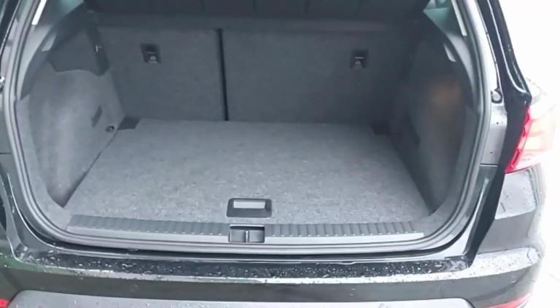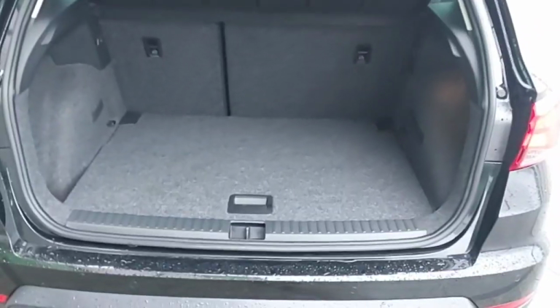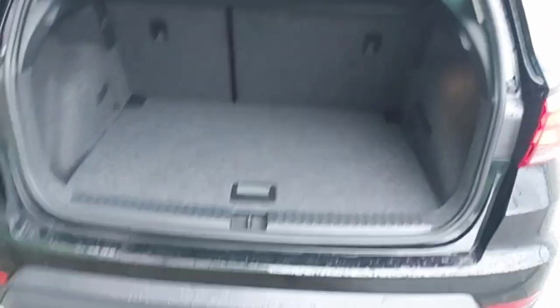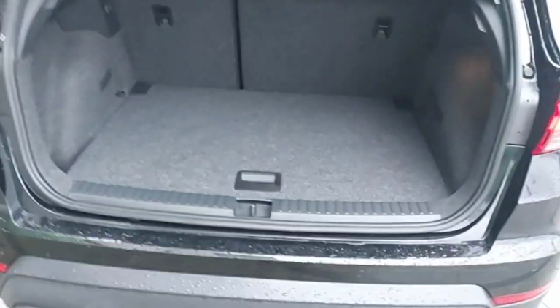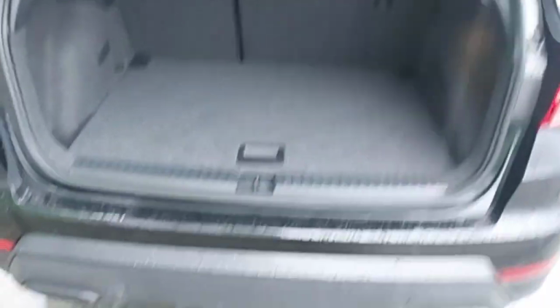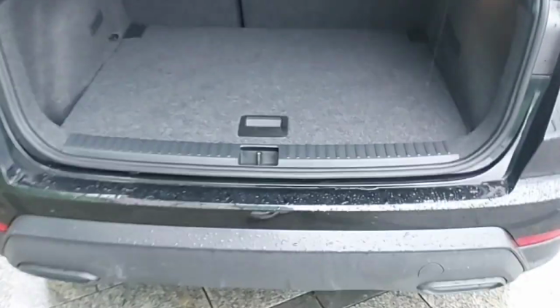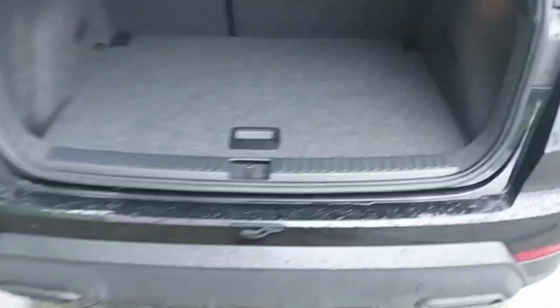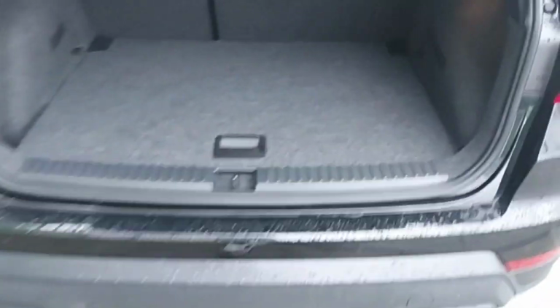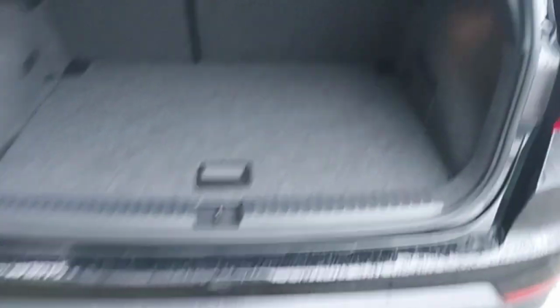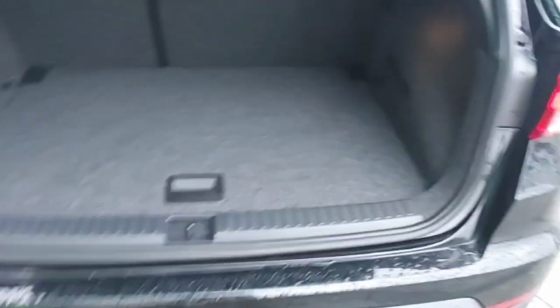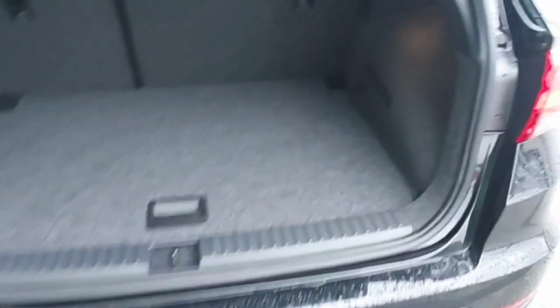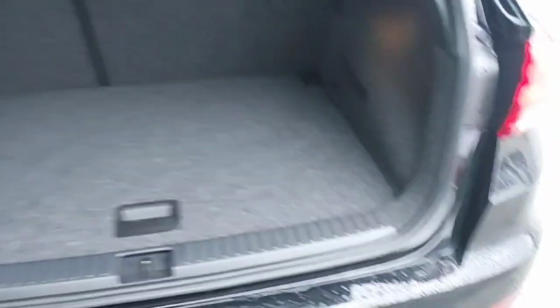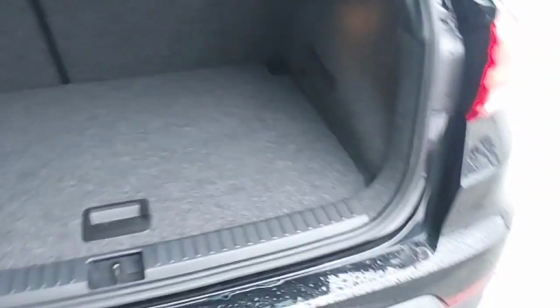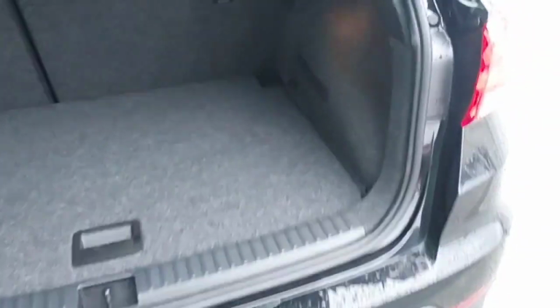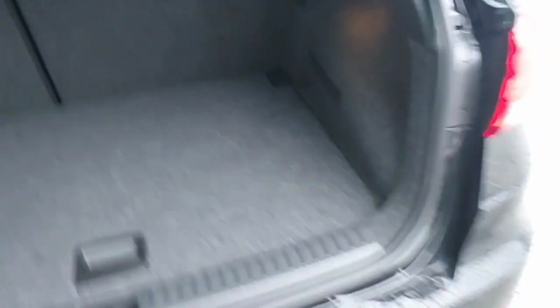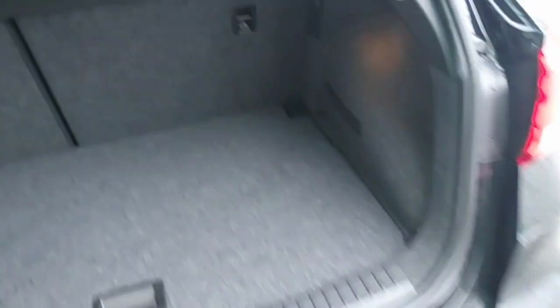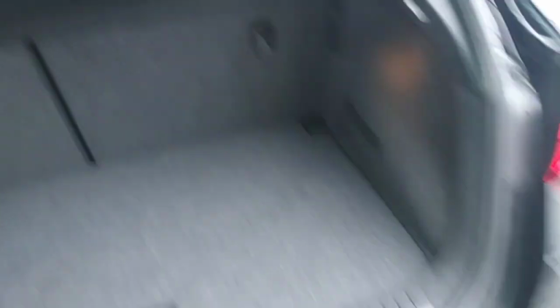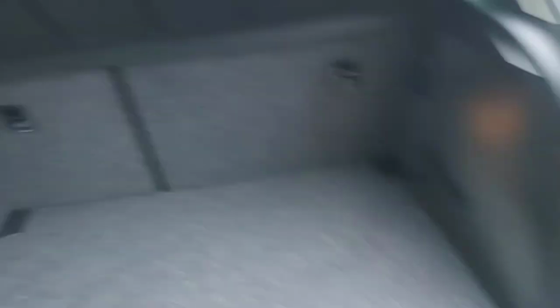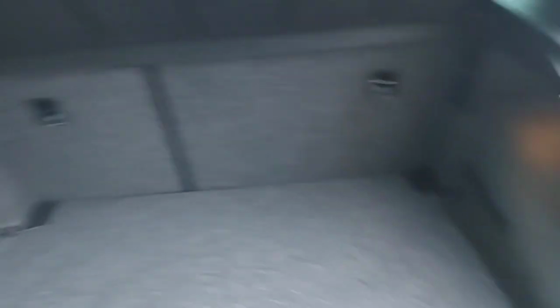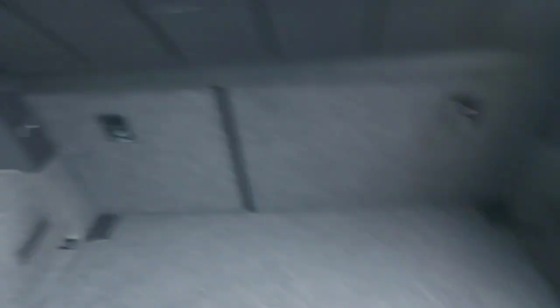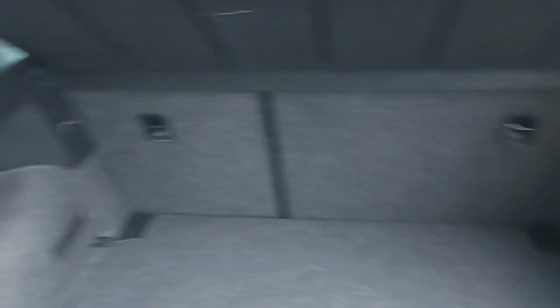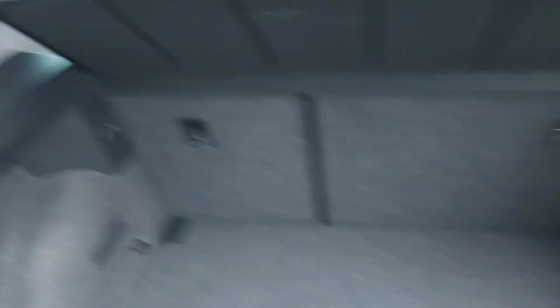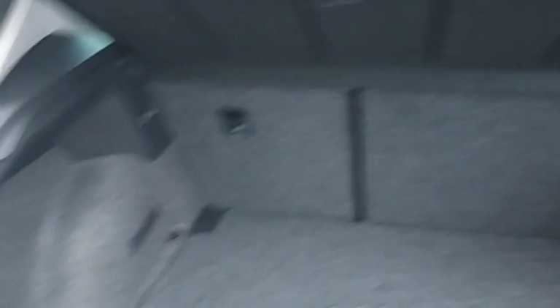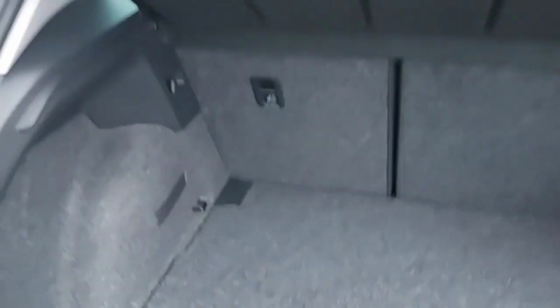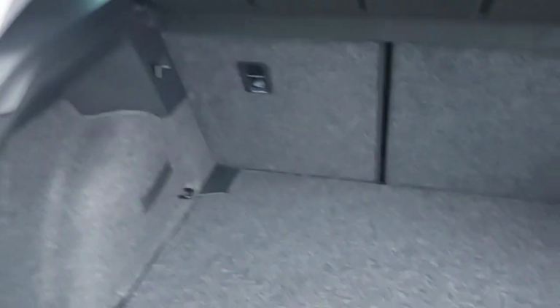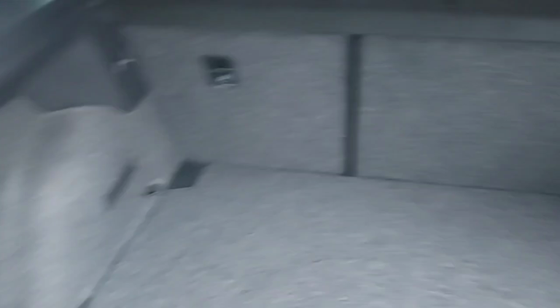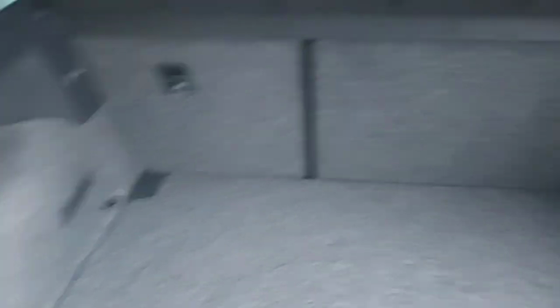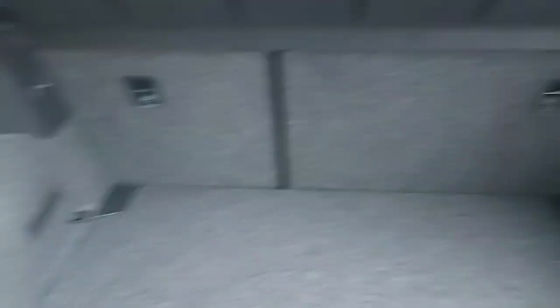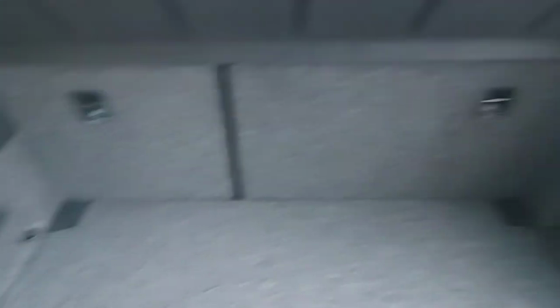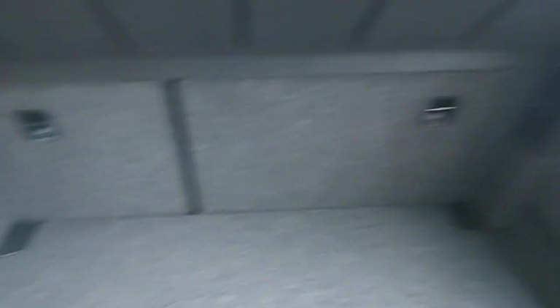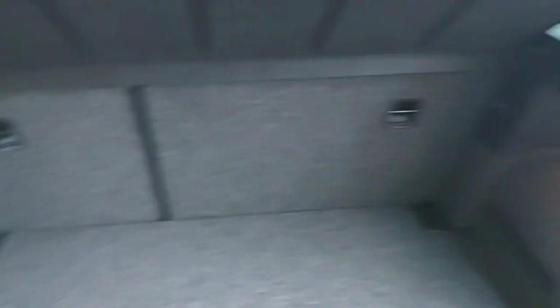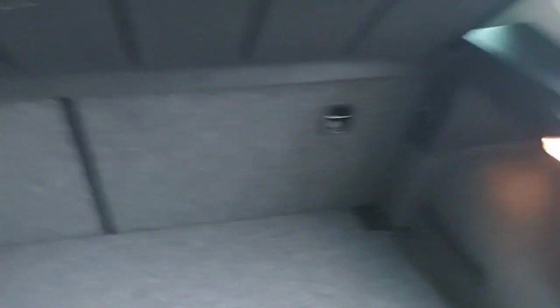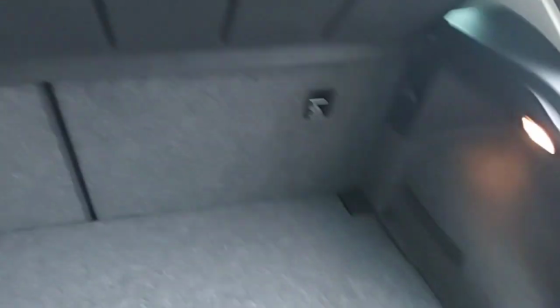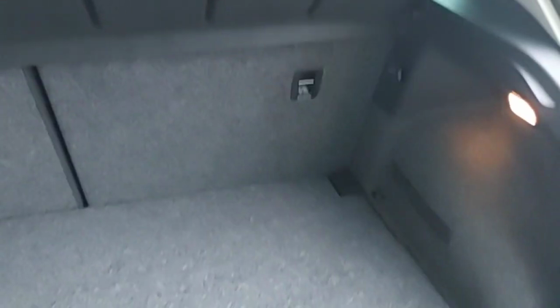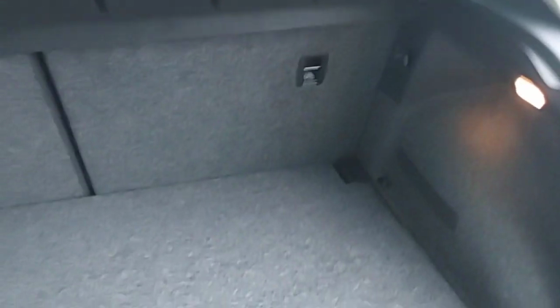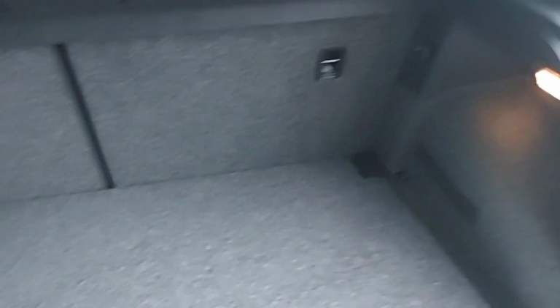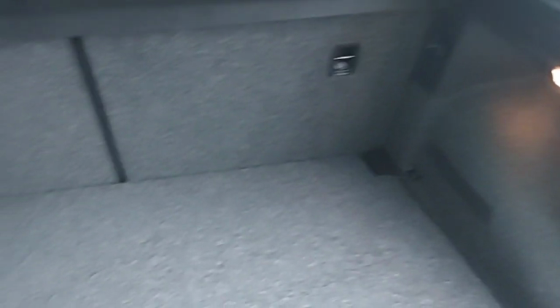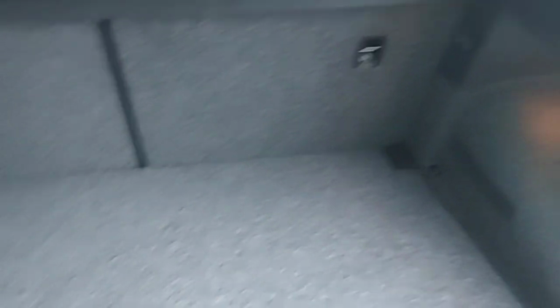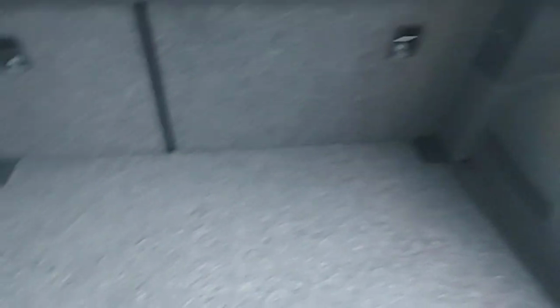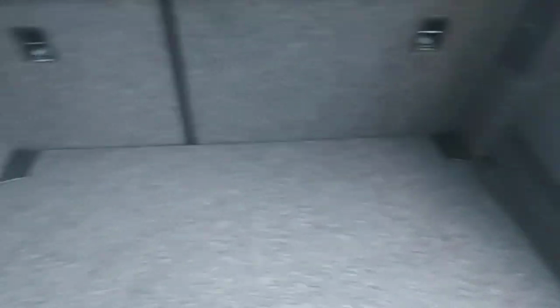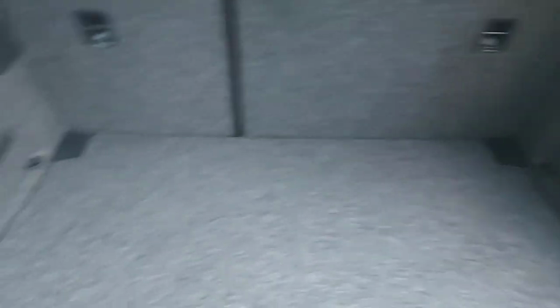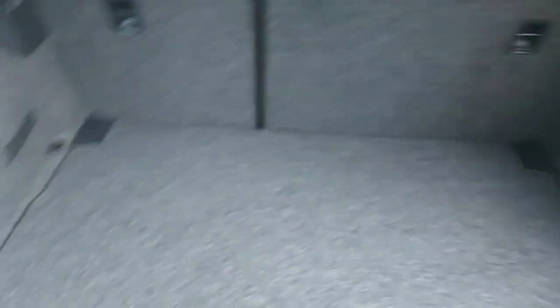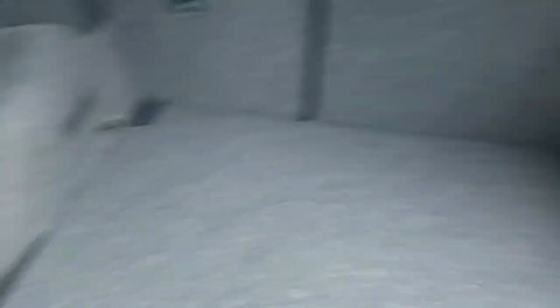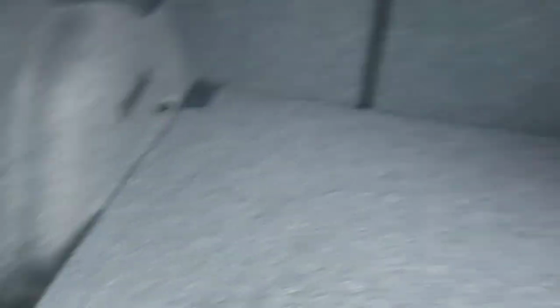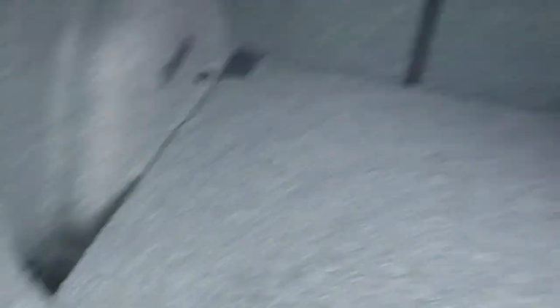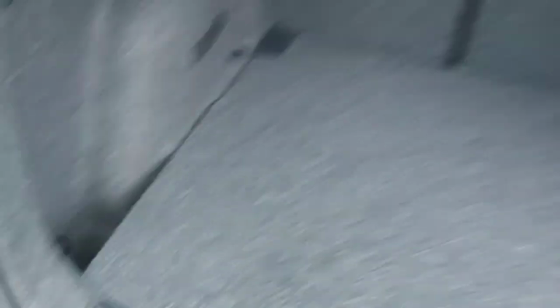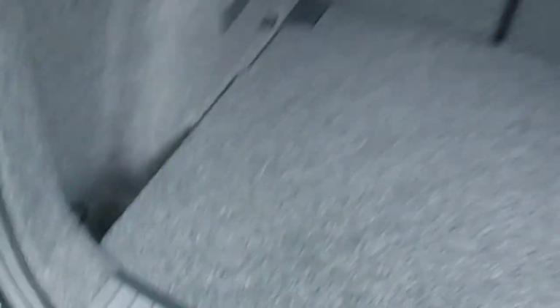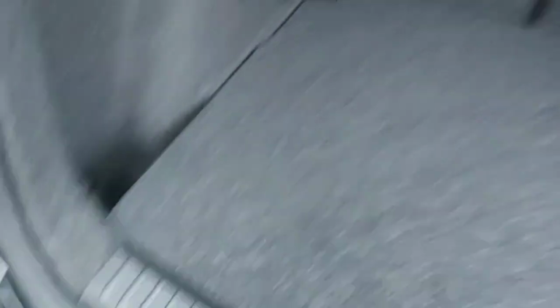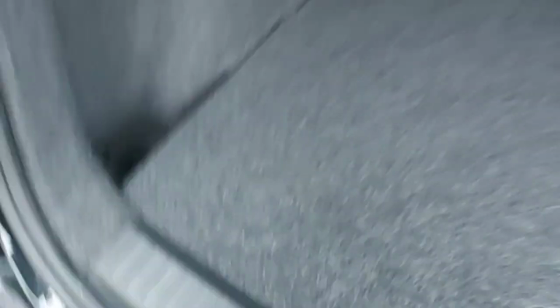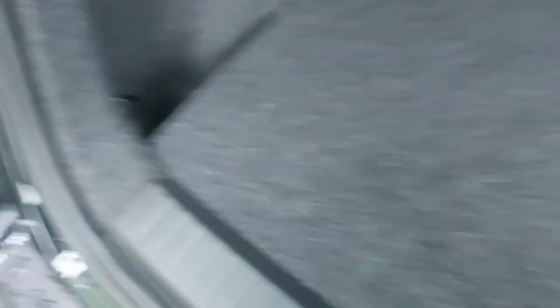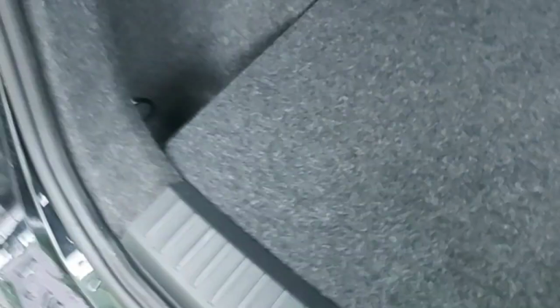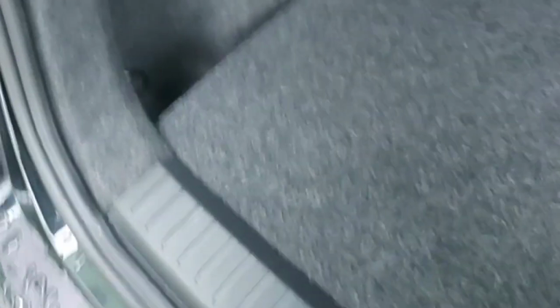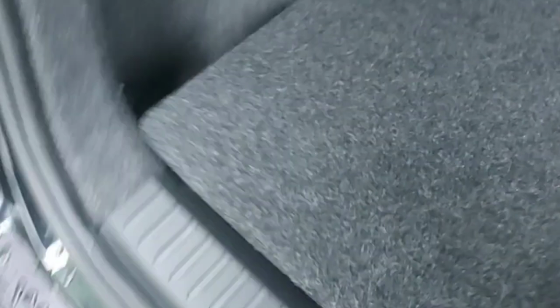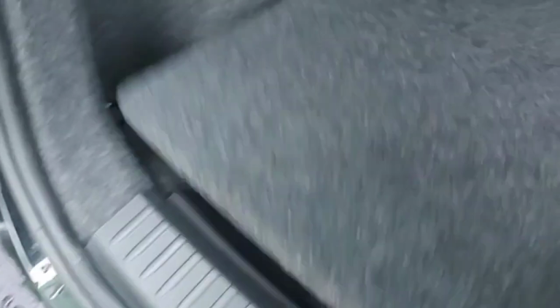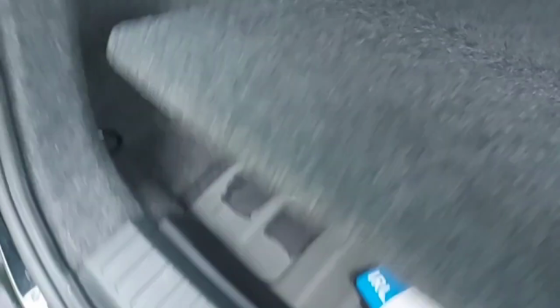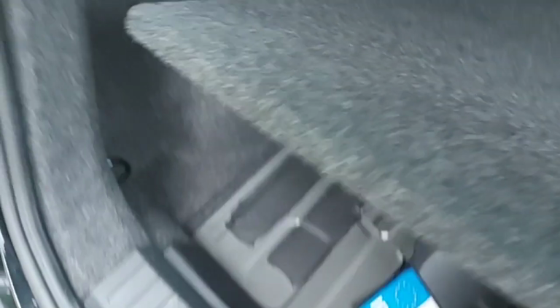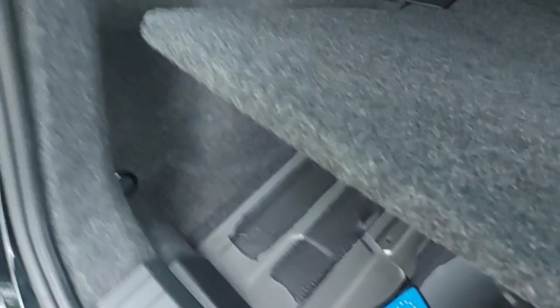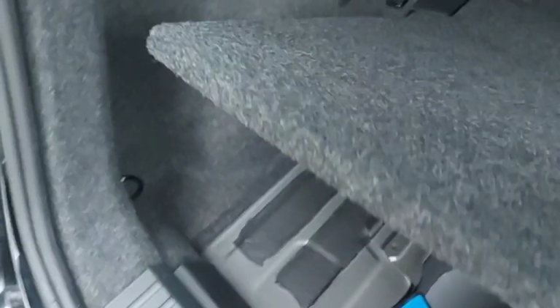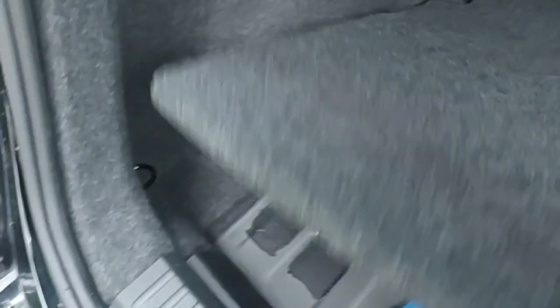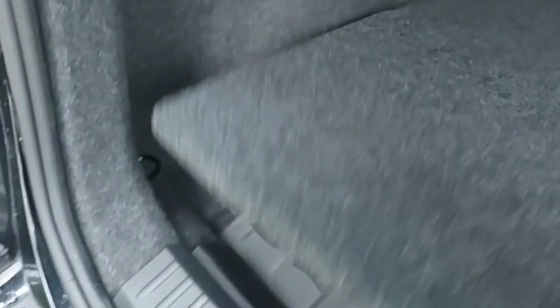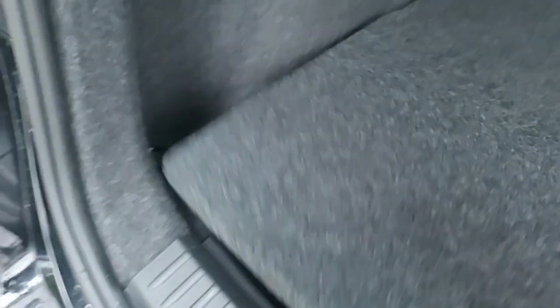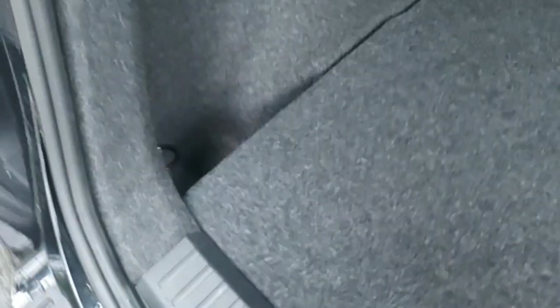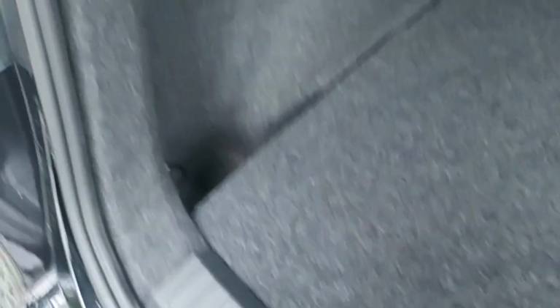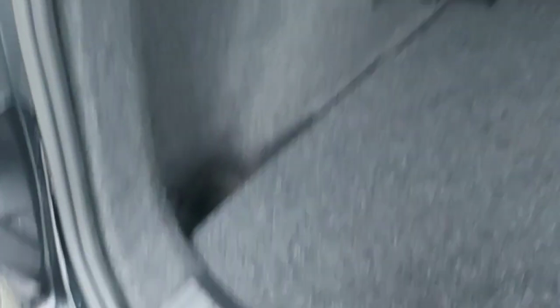And this is the boot of the car. As you can see, there is lower storage space, and you can open this up as well, as you can see there.